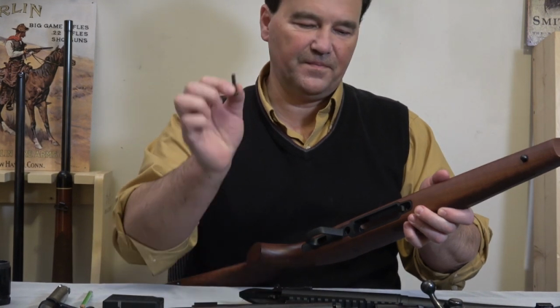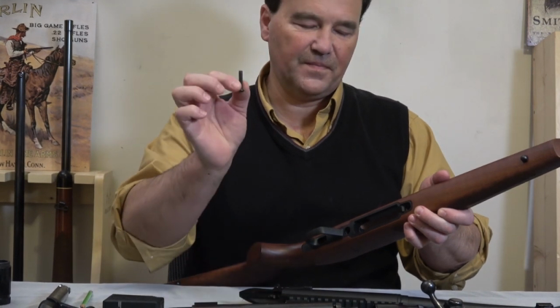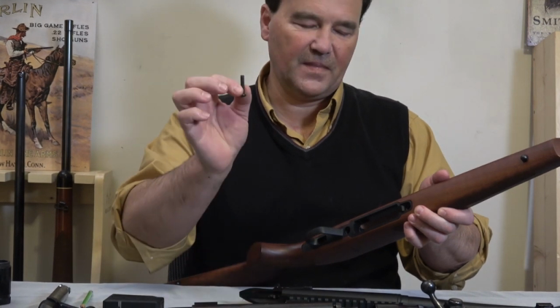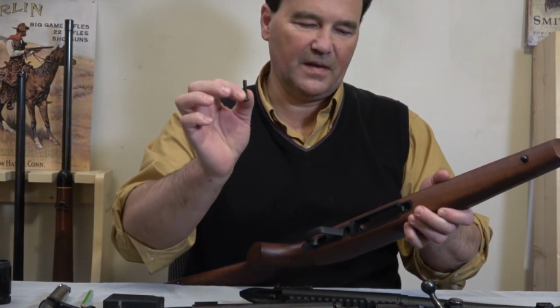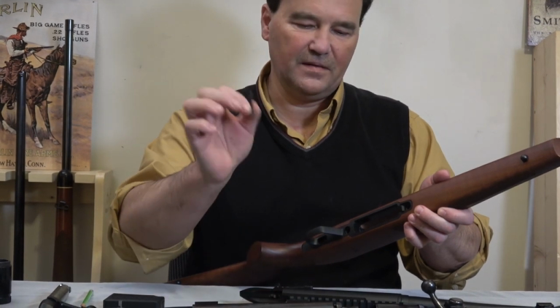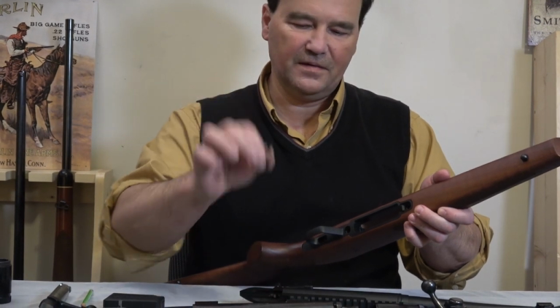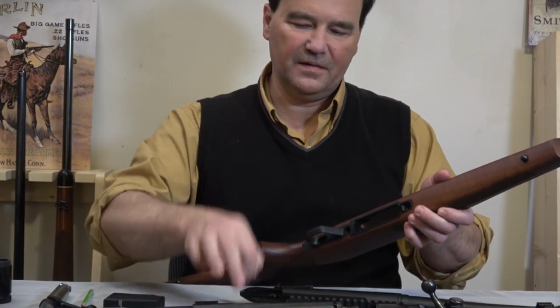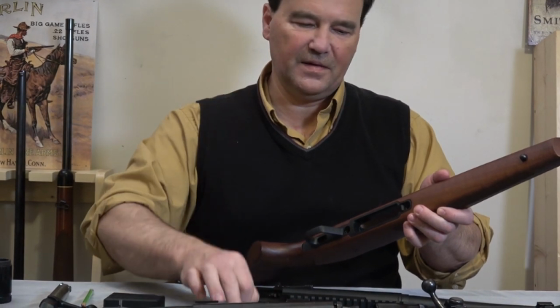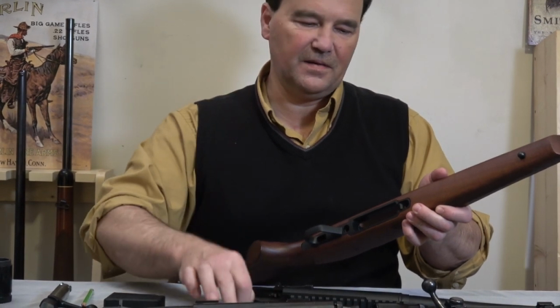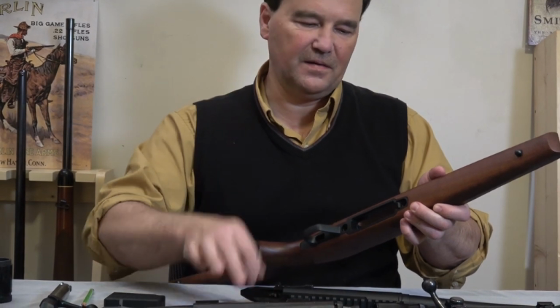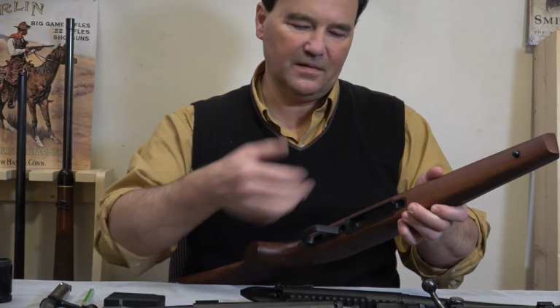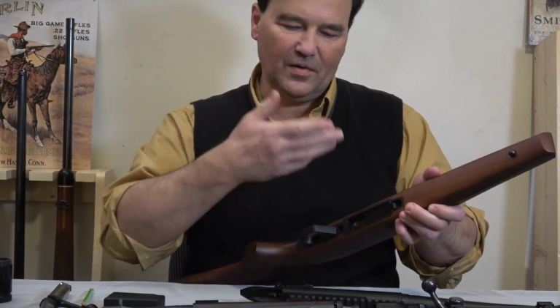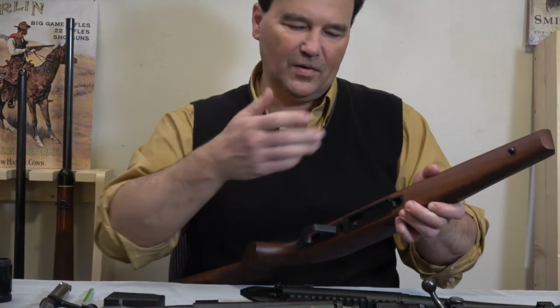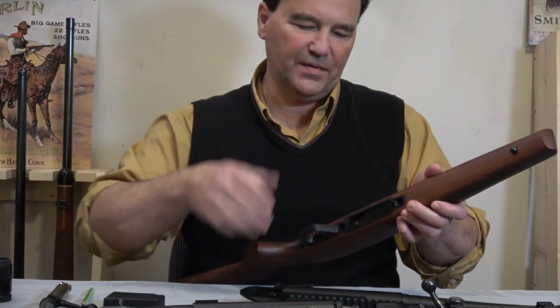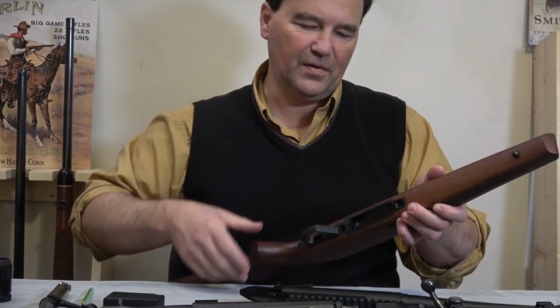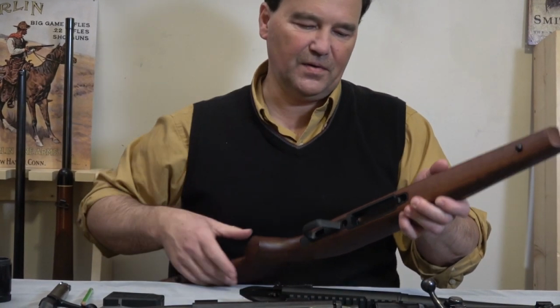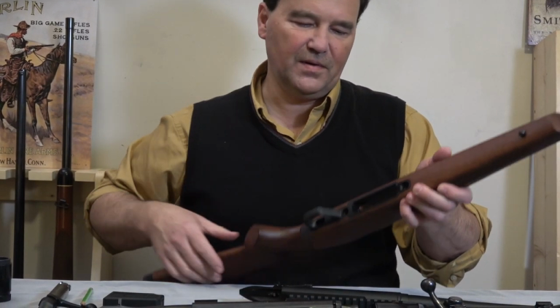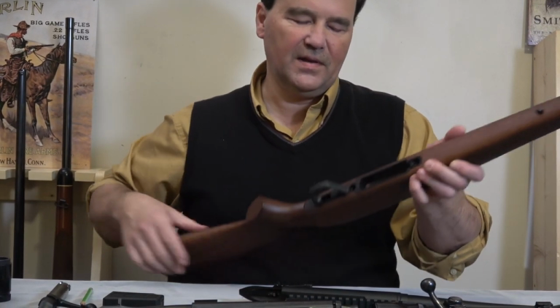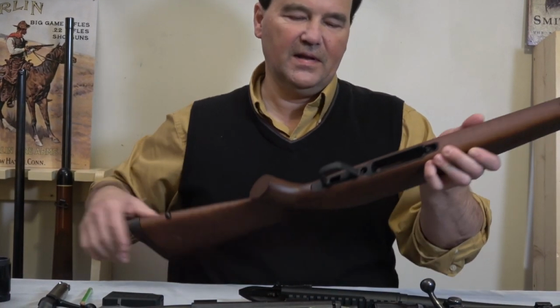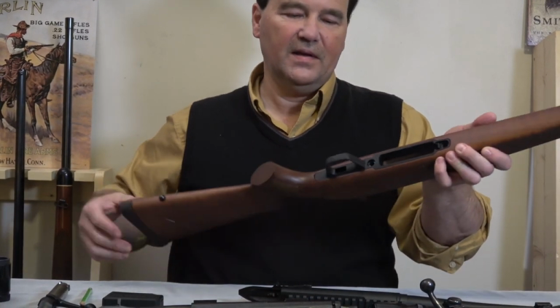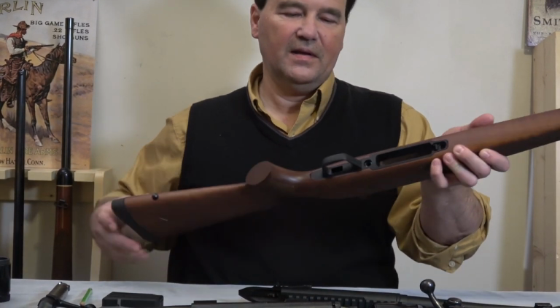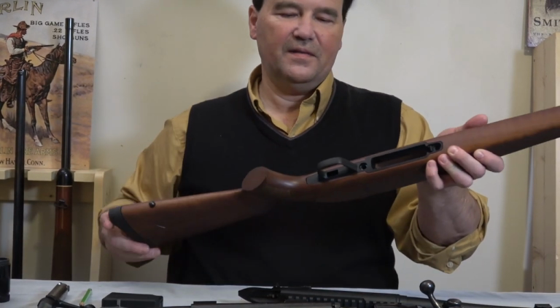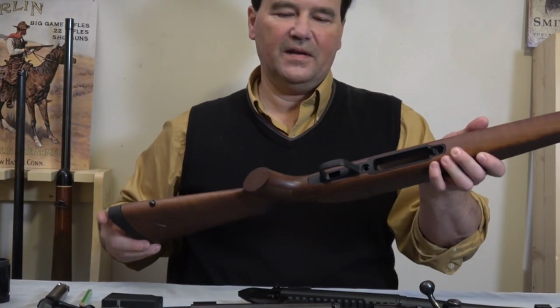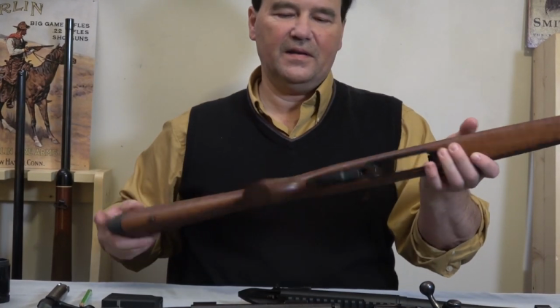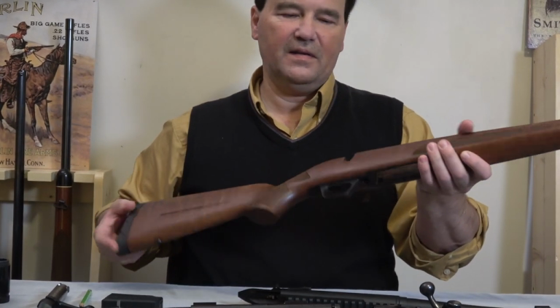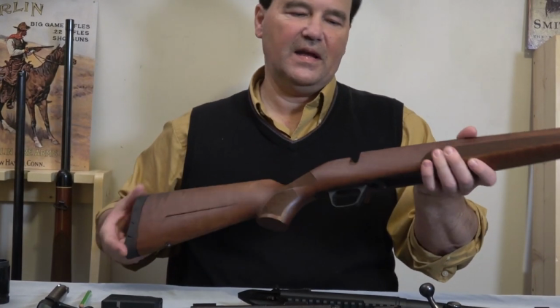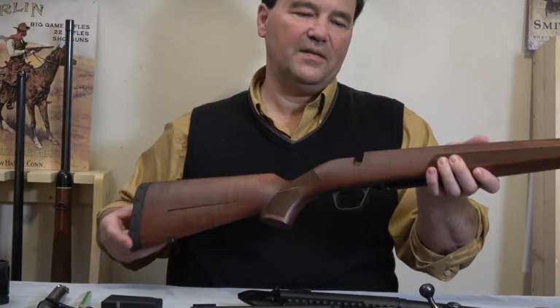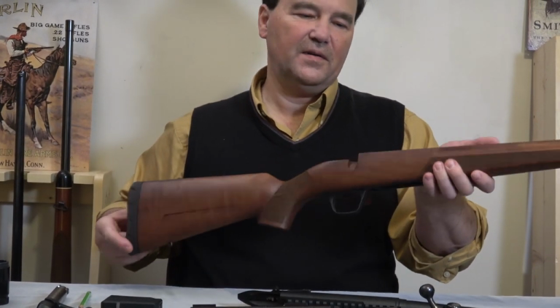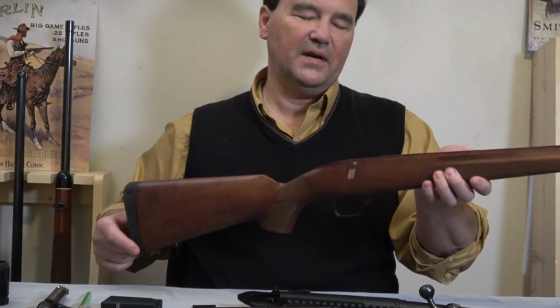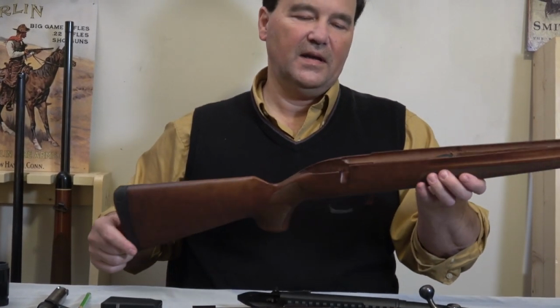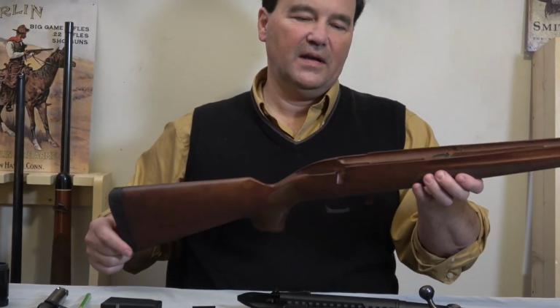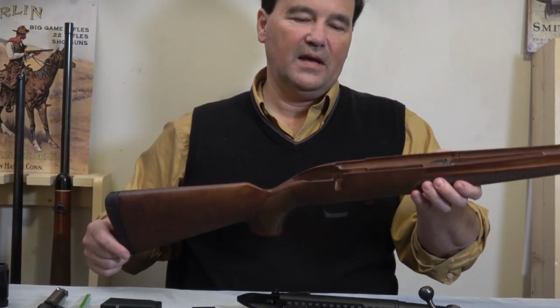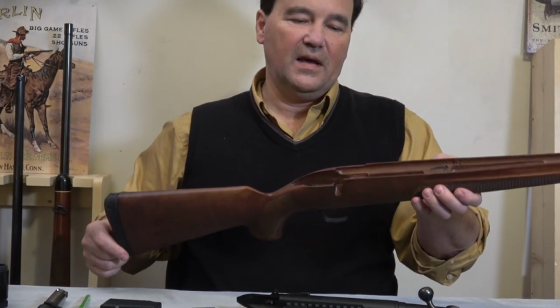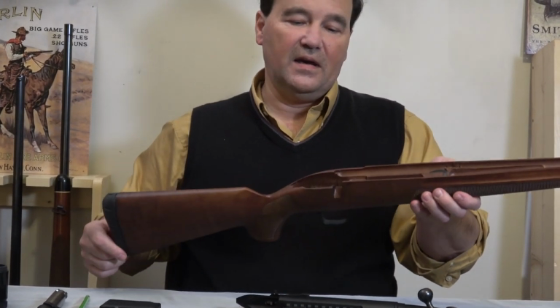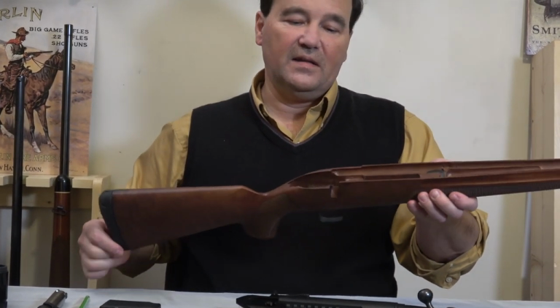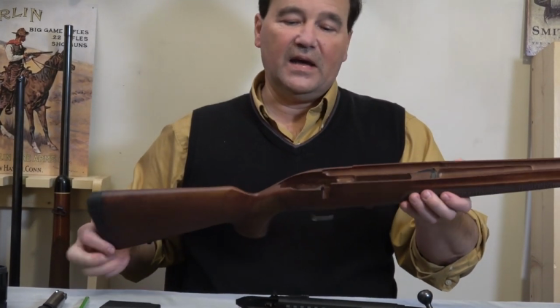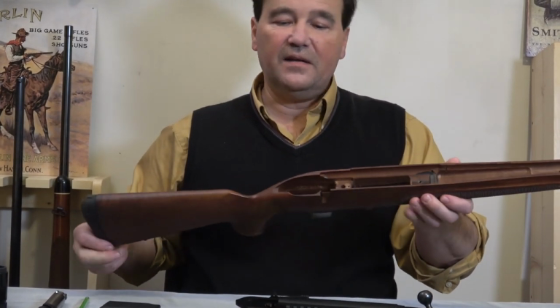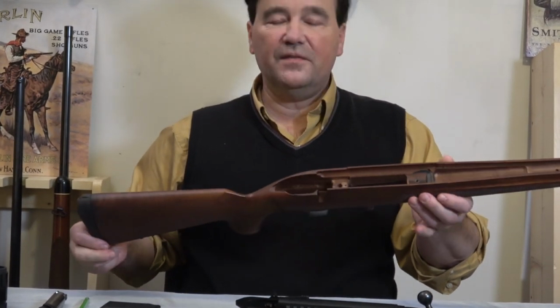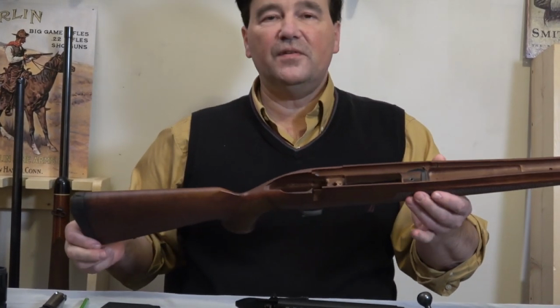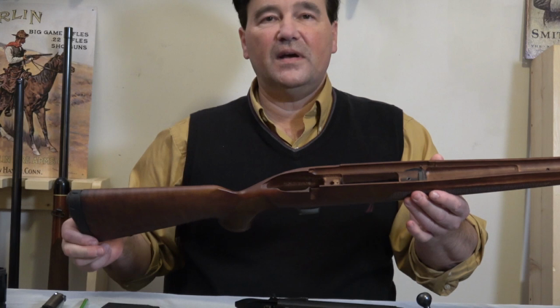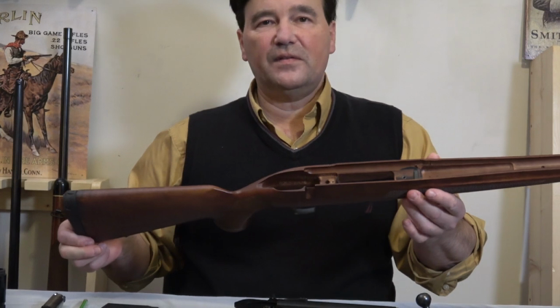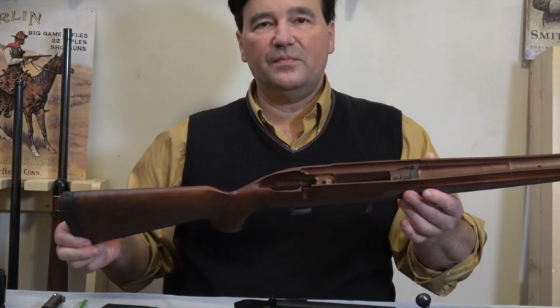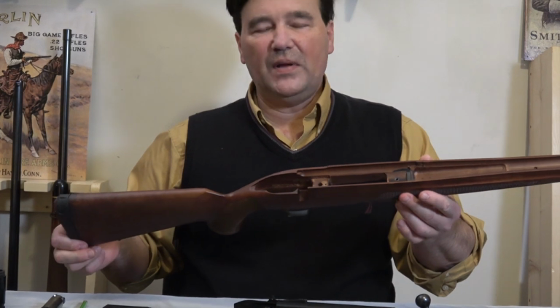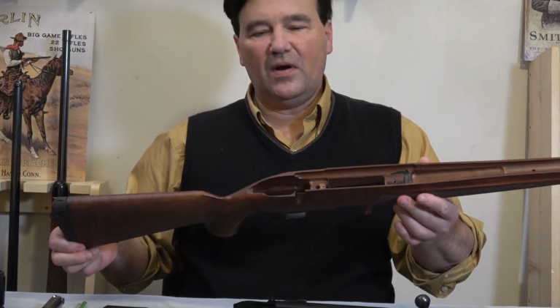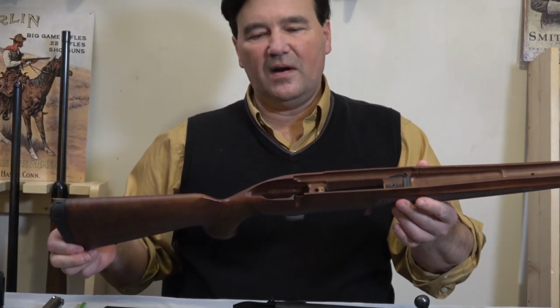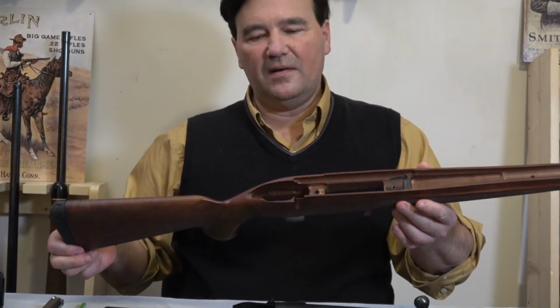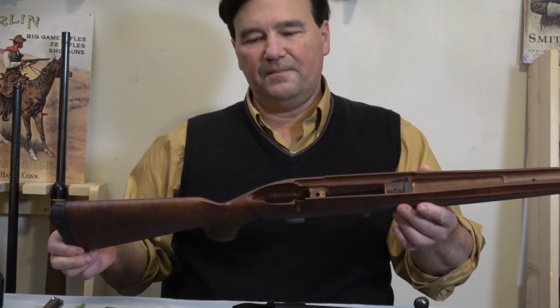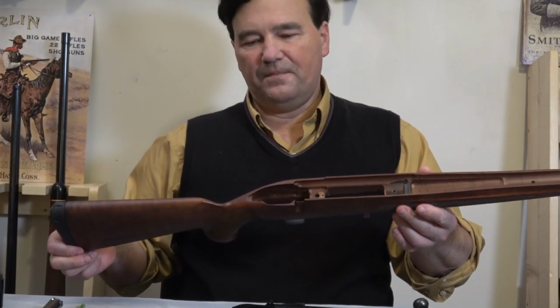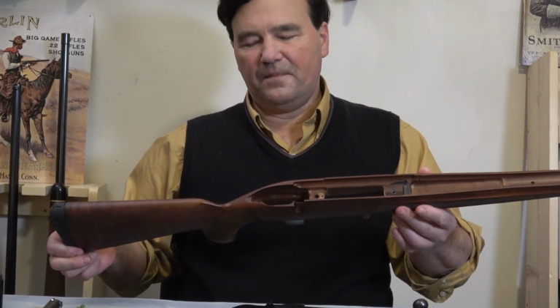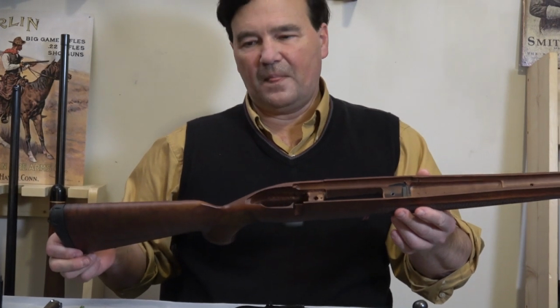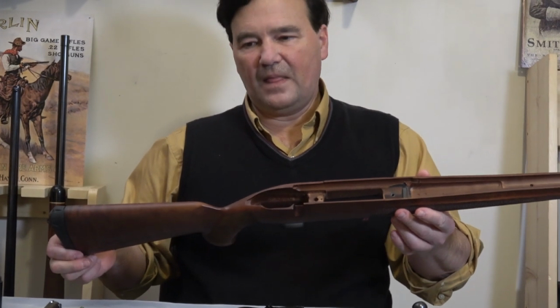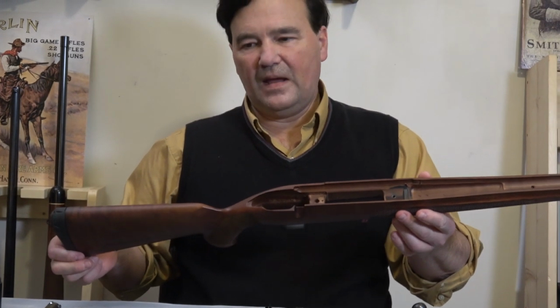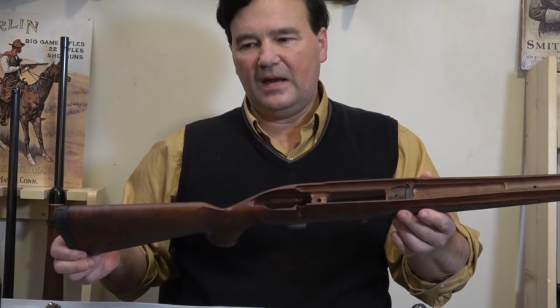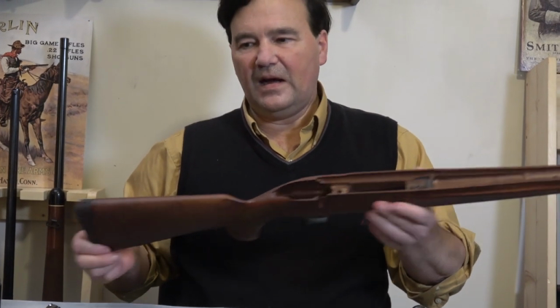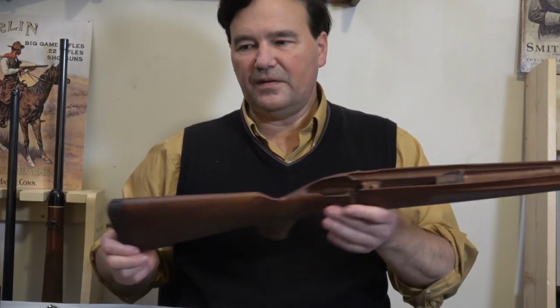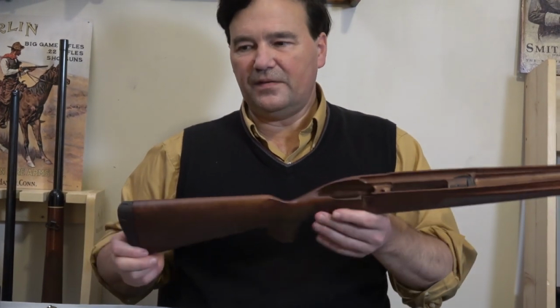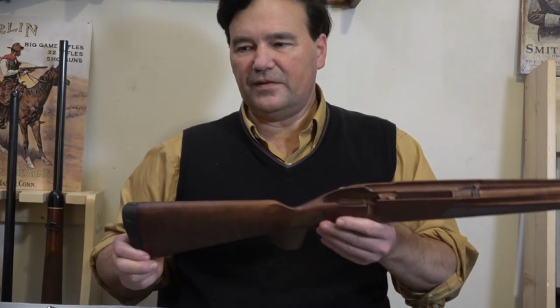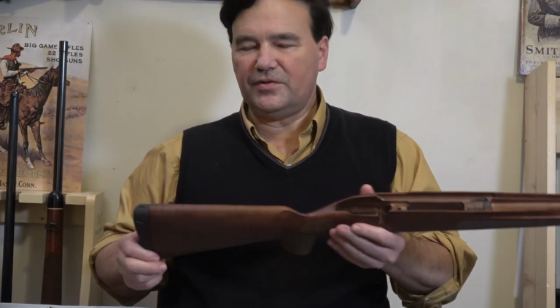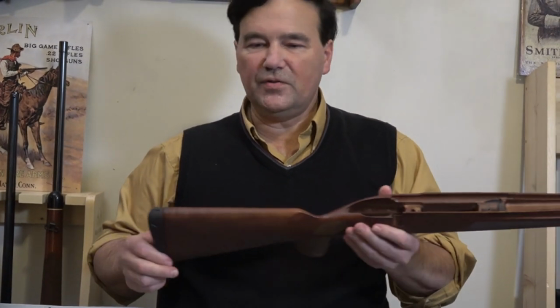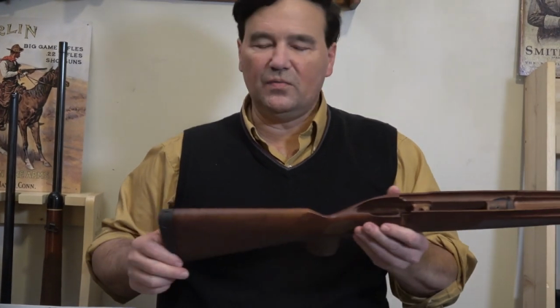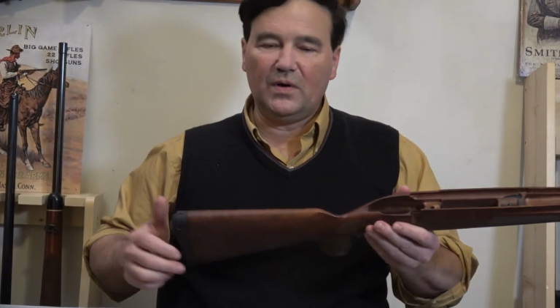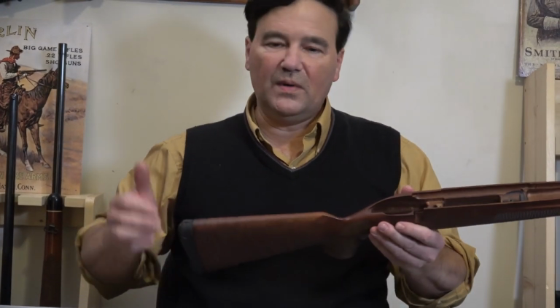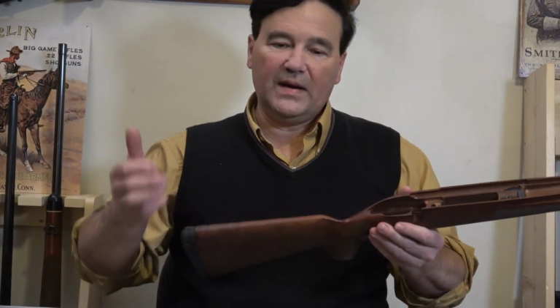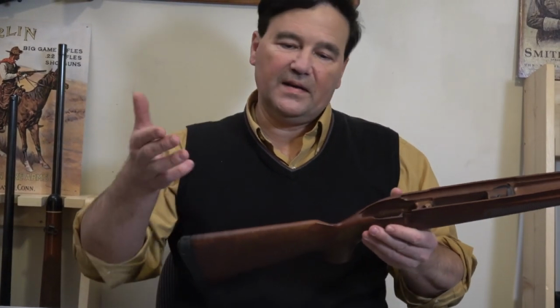There are a couple of screws that hold the whole thing together, and that is your XPR.